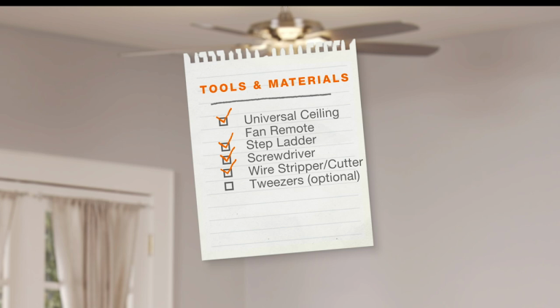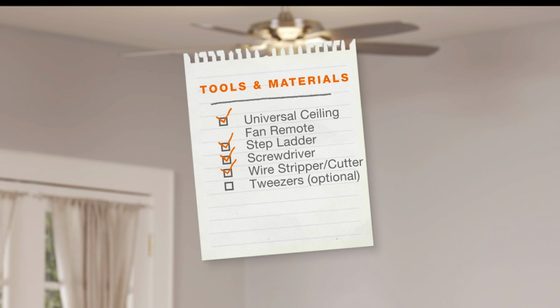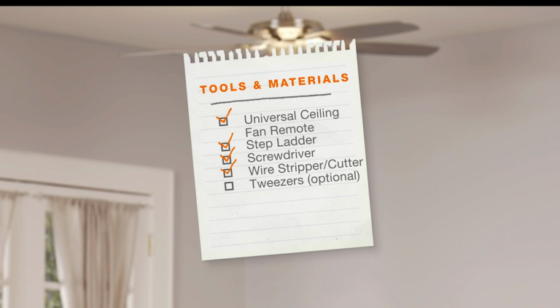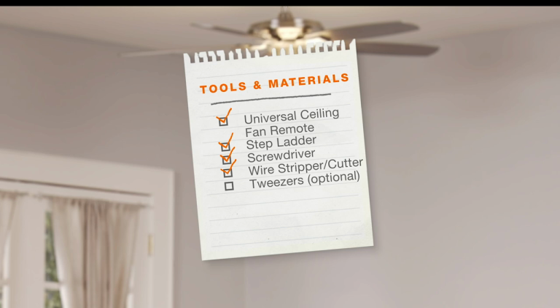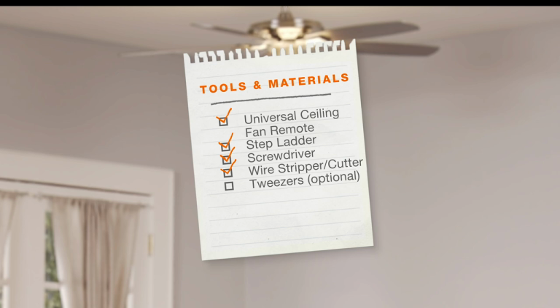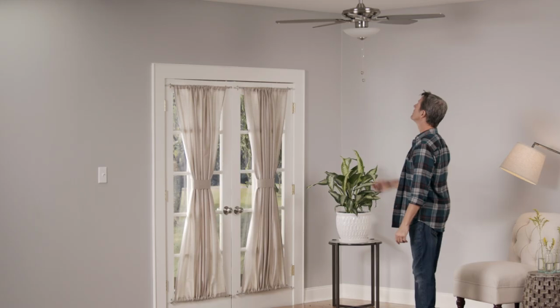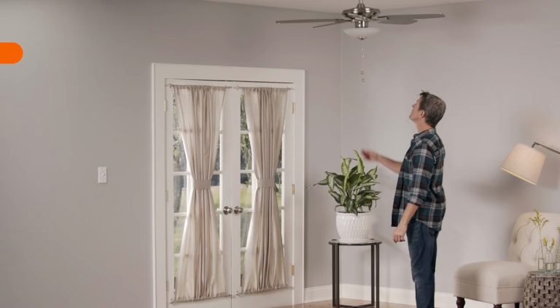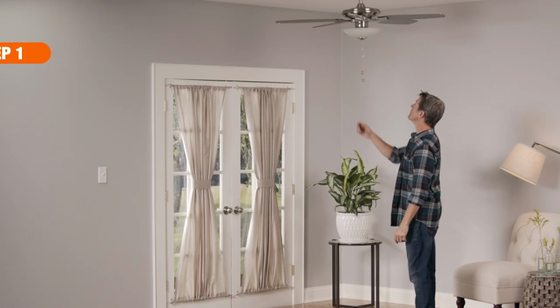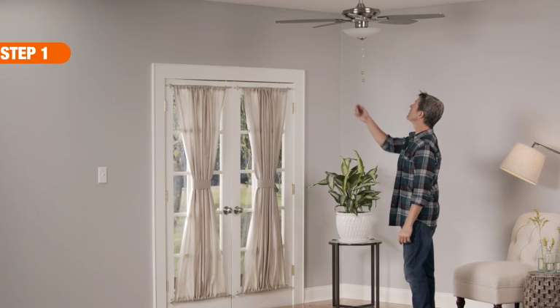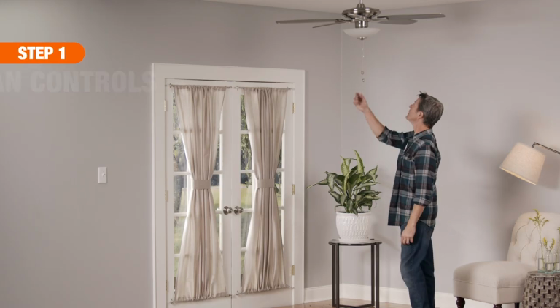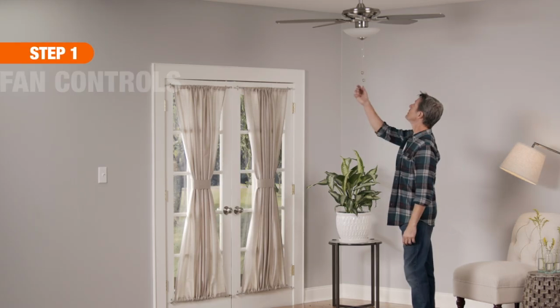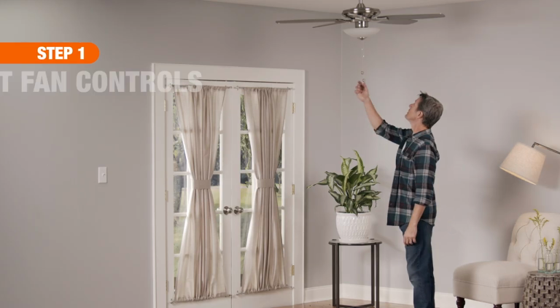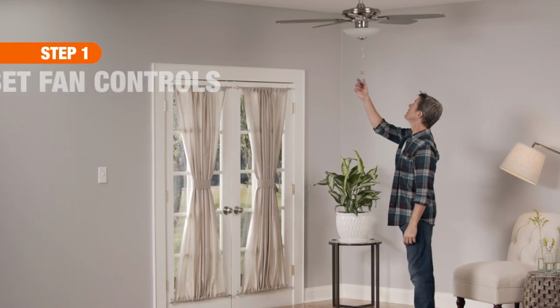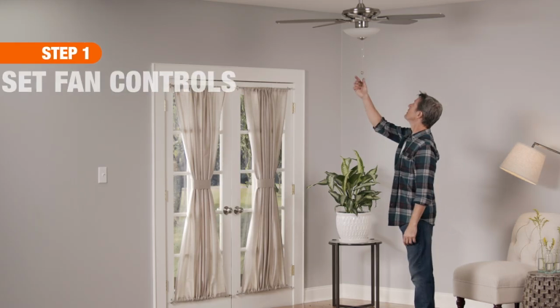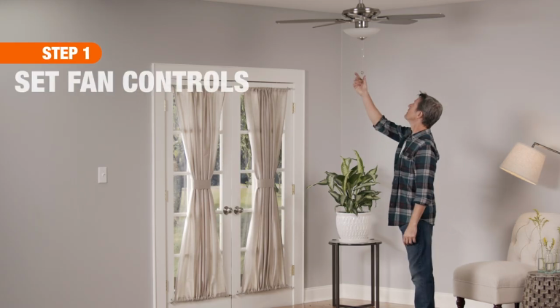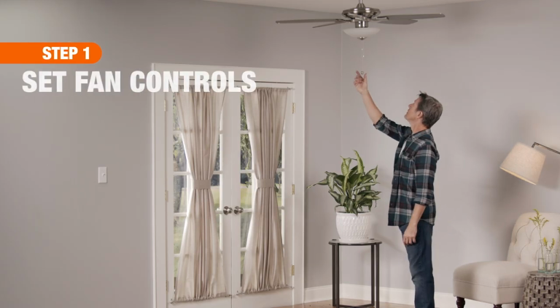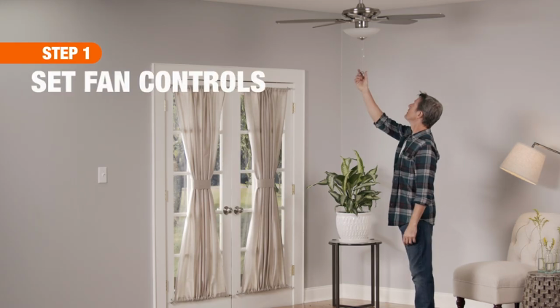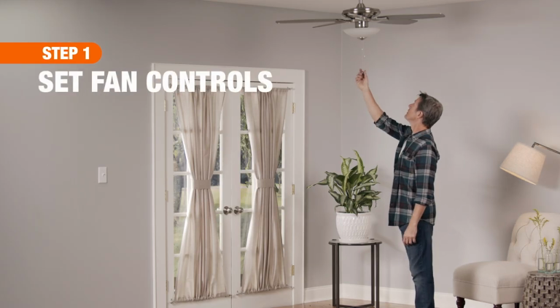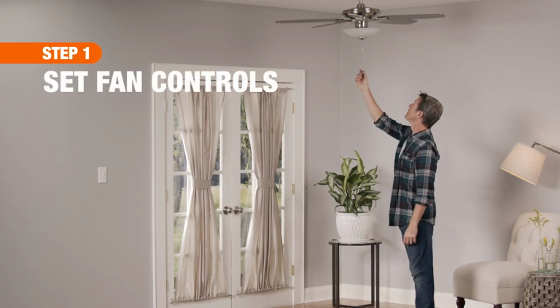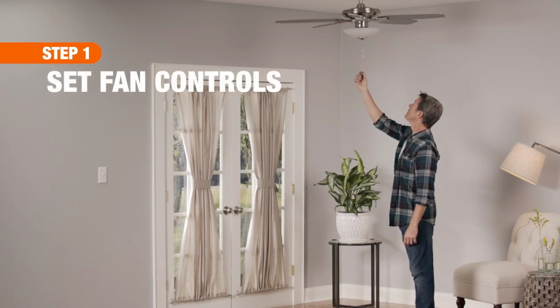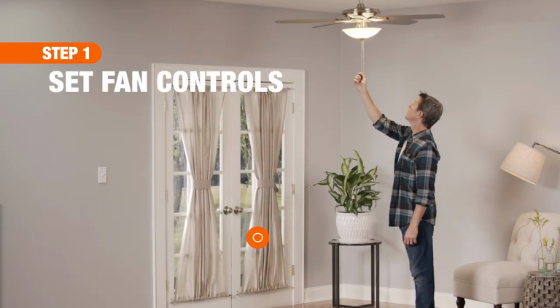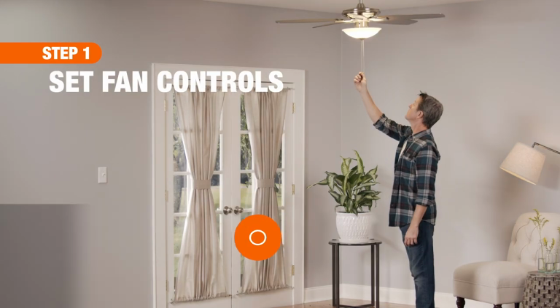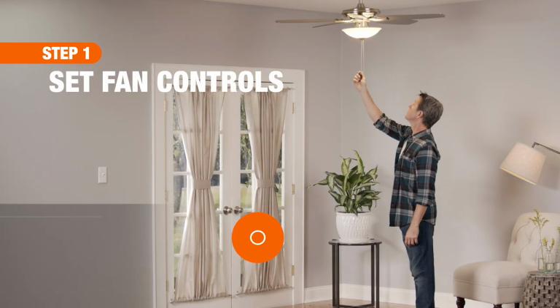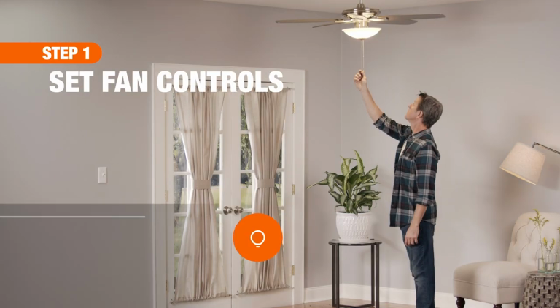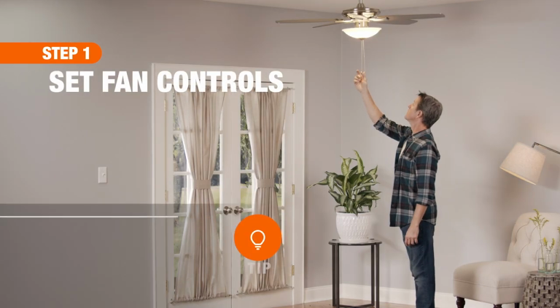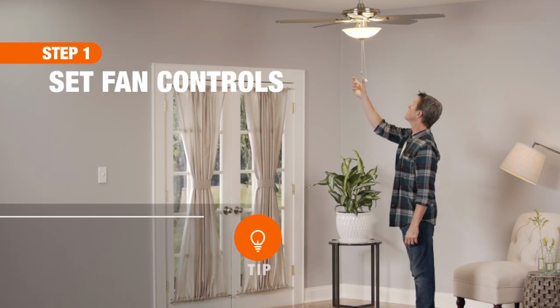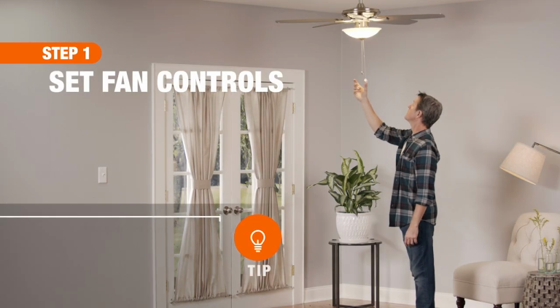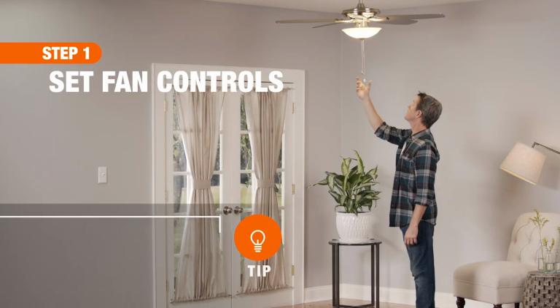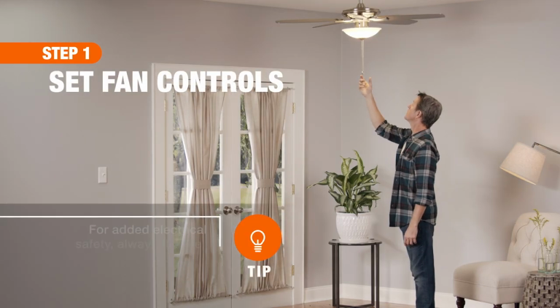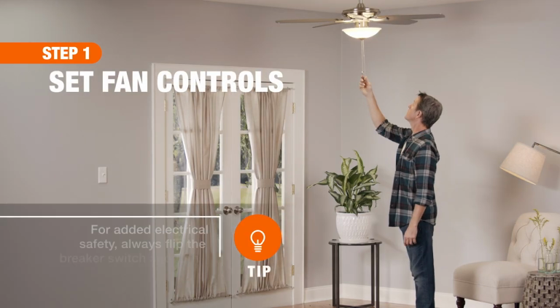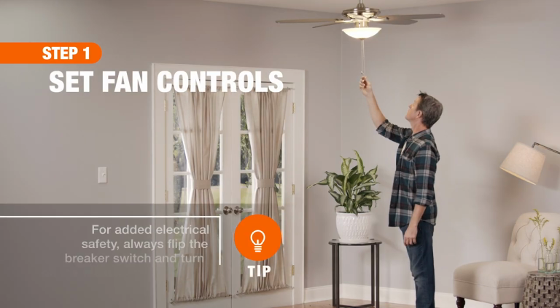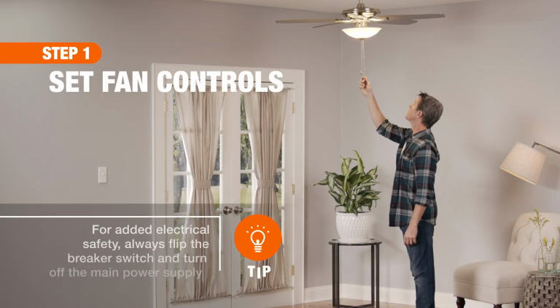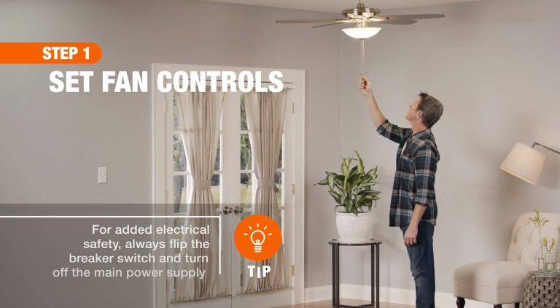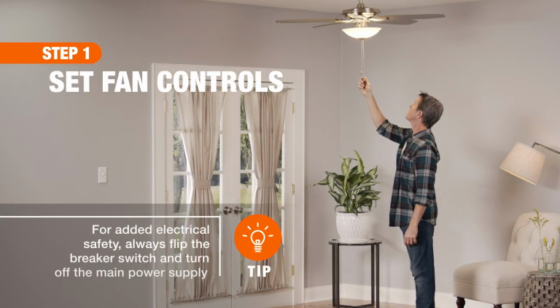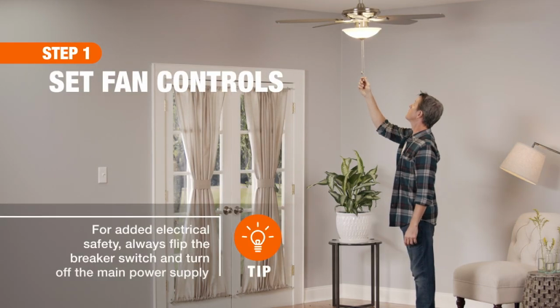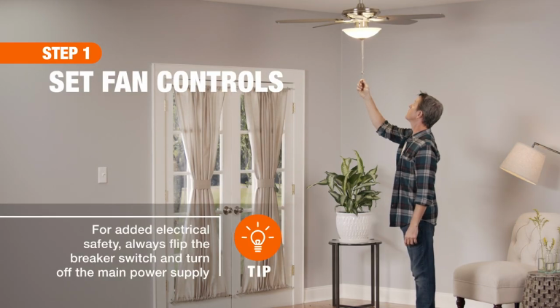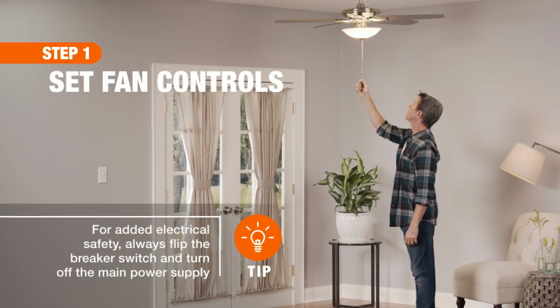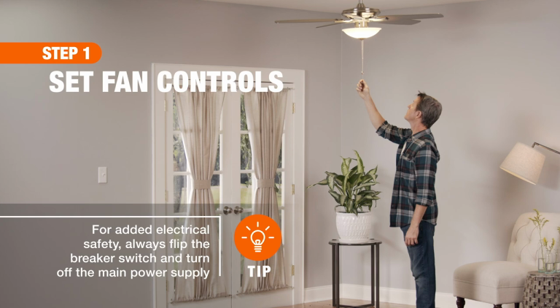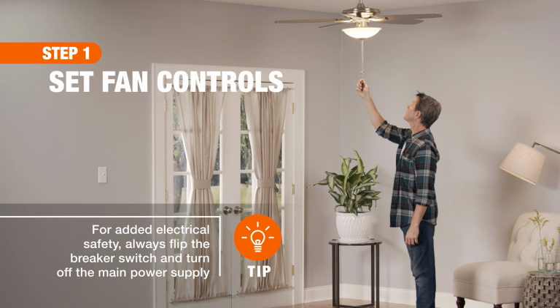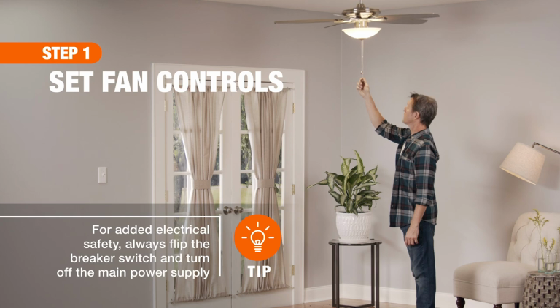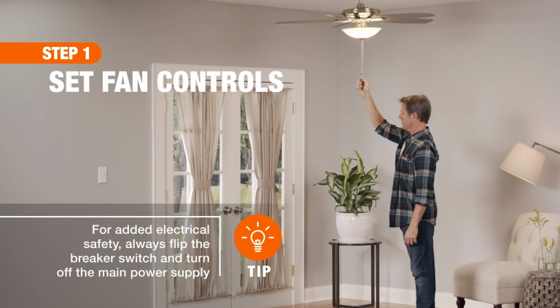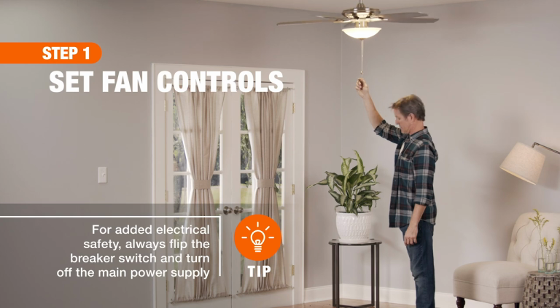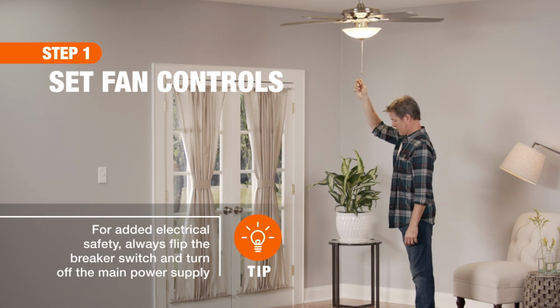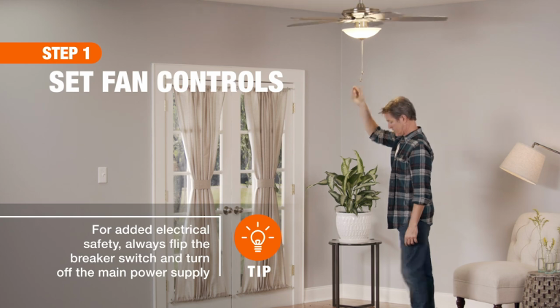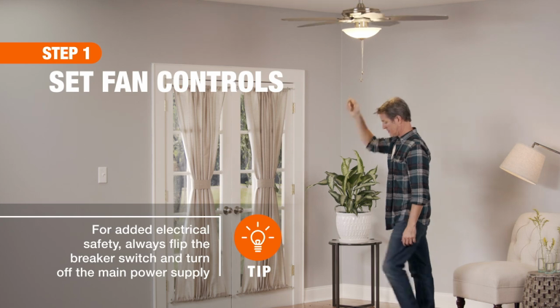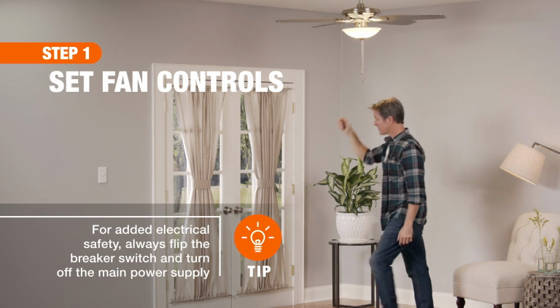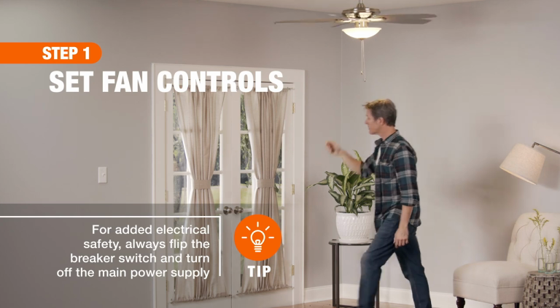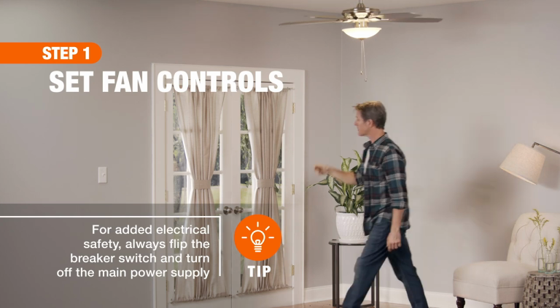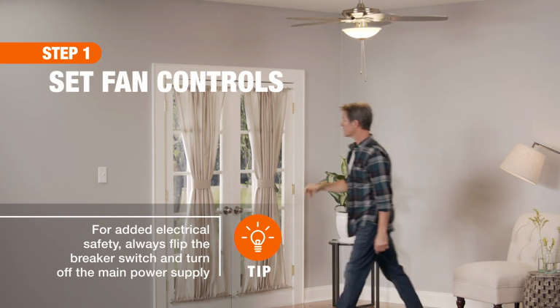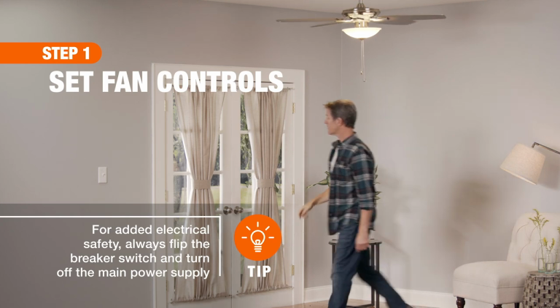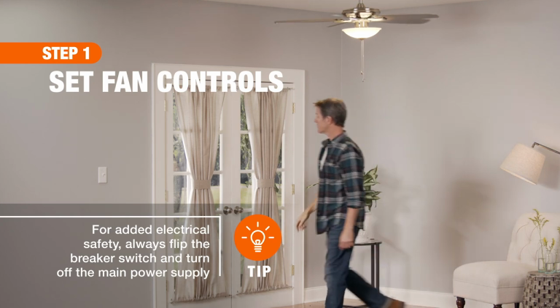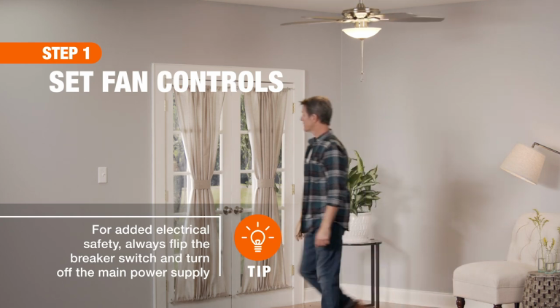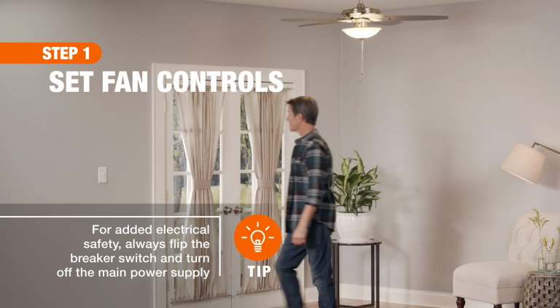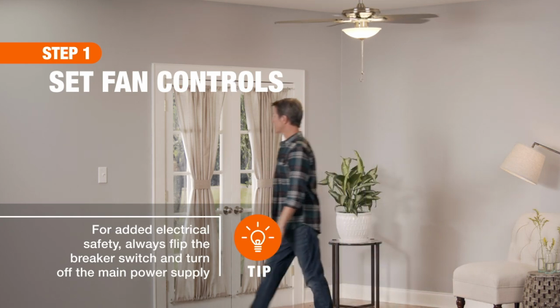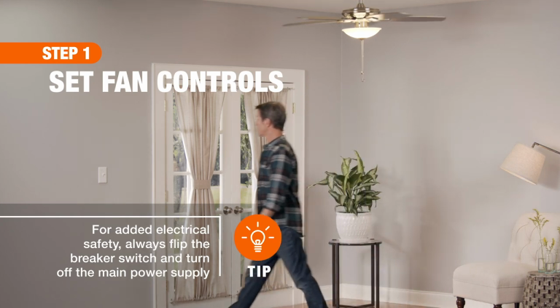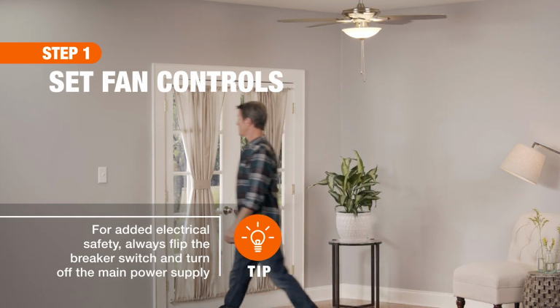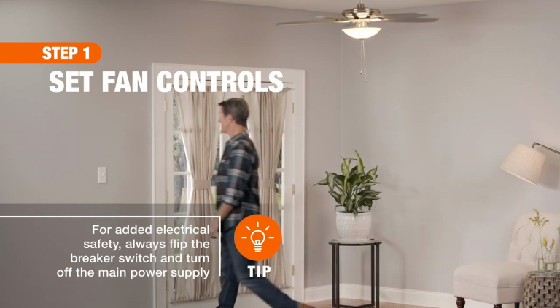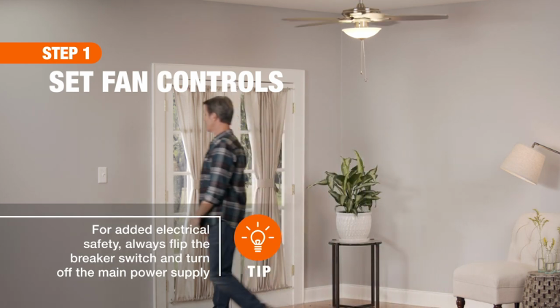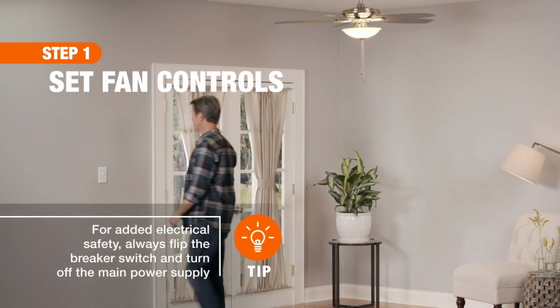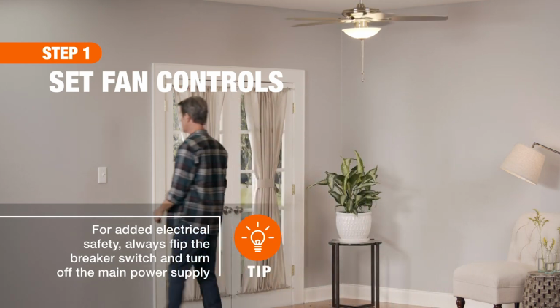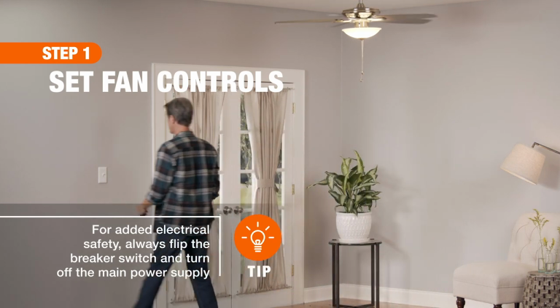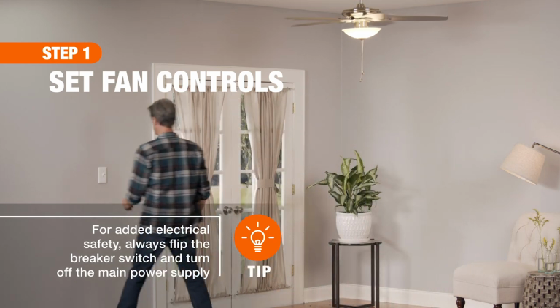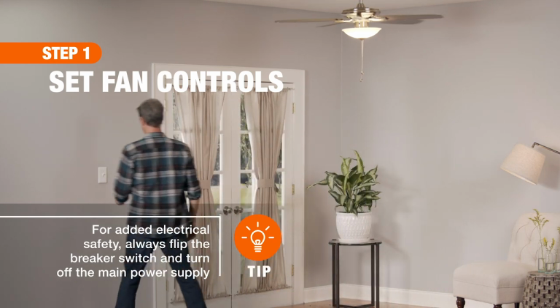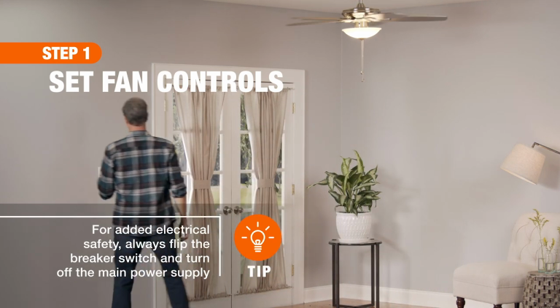First, pull the chains to turn the light on and fan speed to high. Then, turn the fan off at both the switch and main power supply.